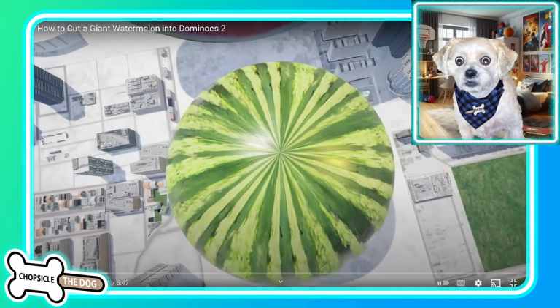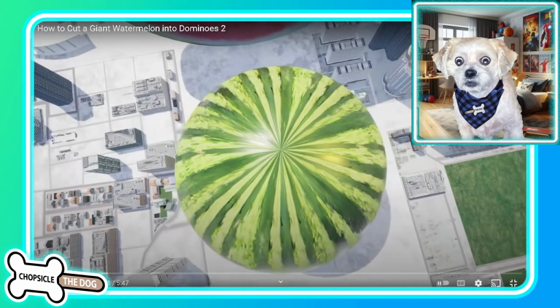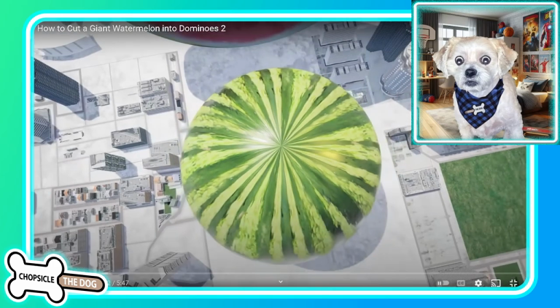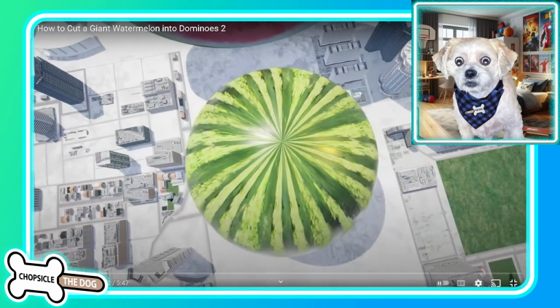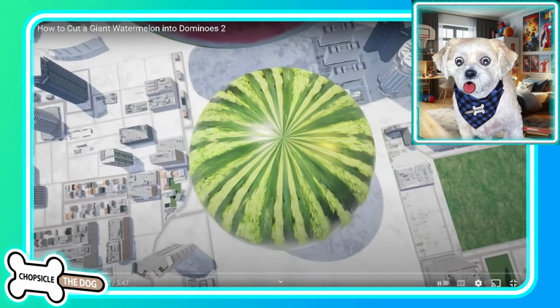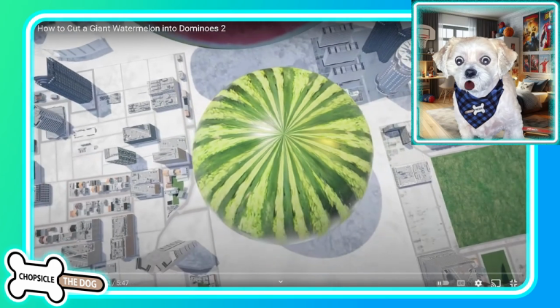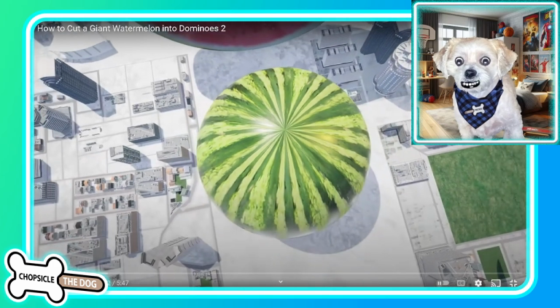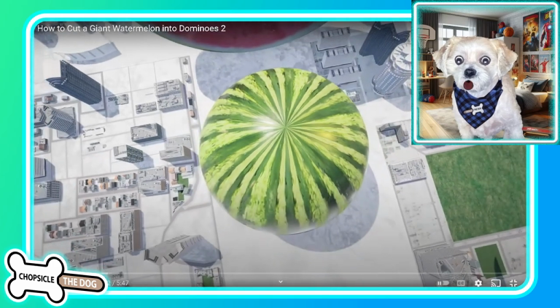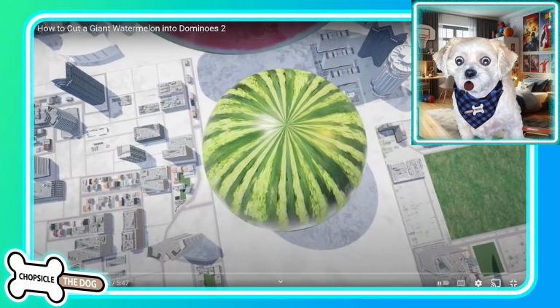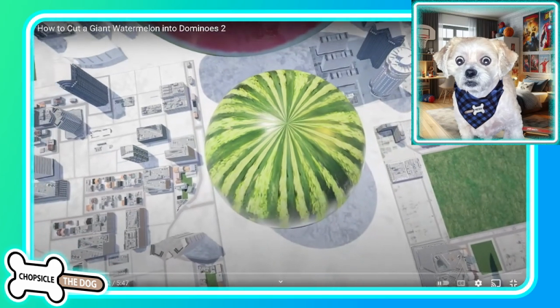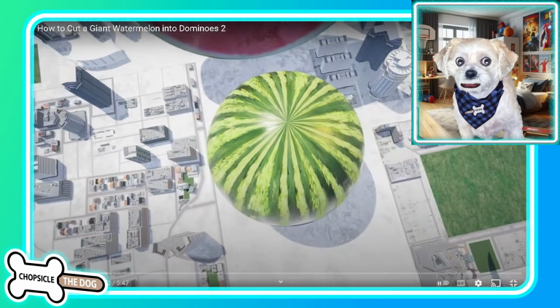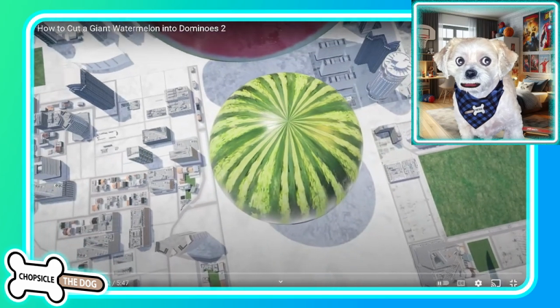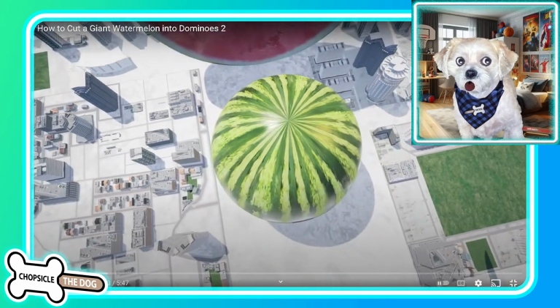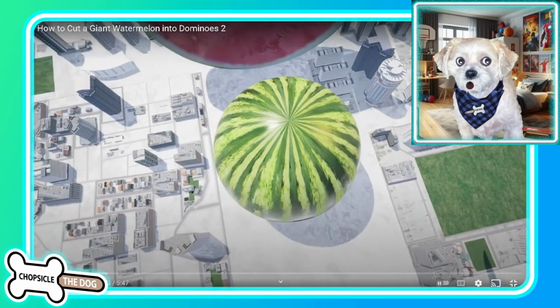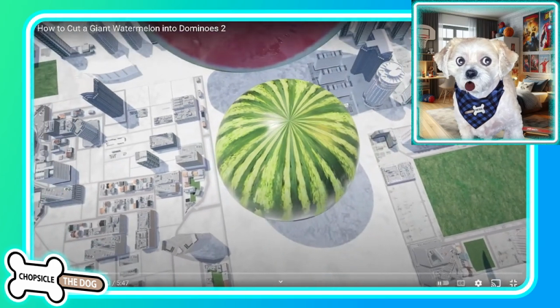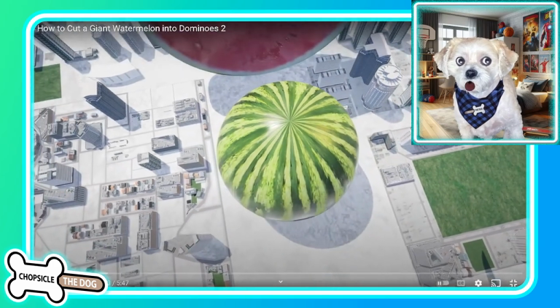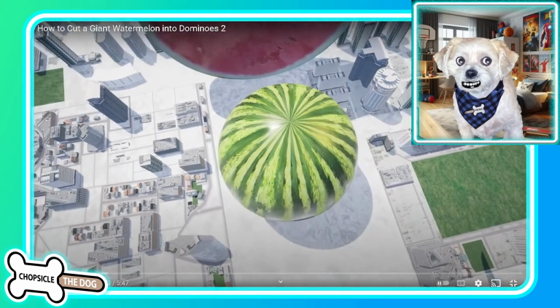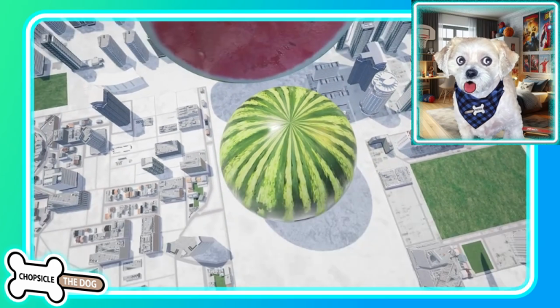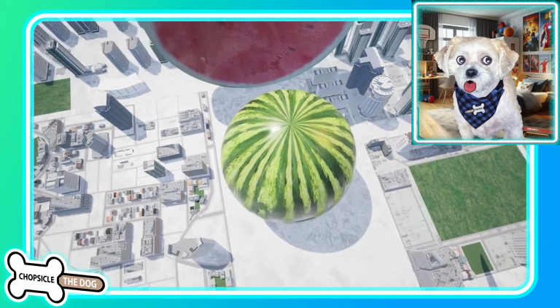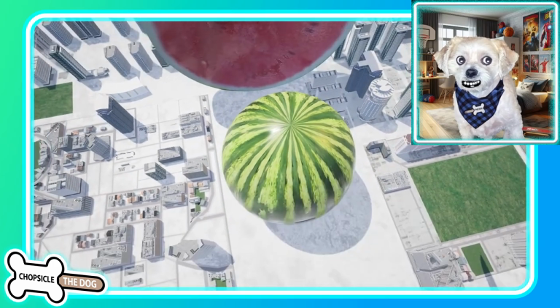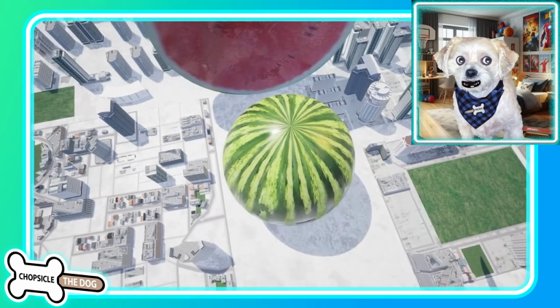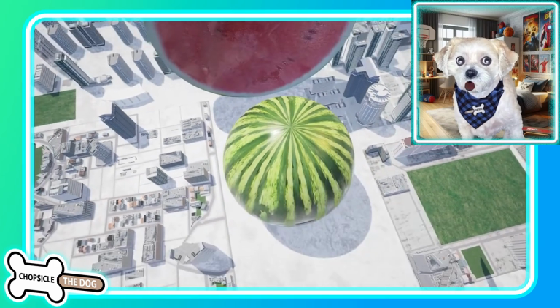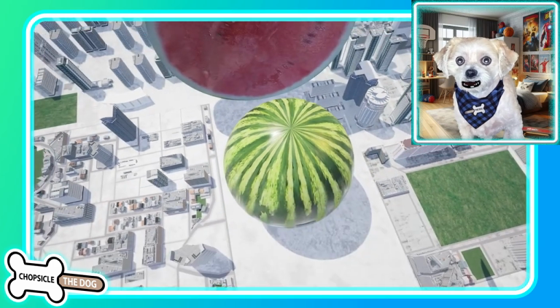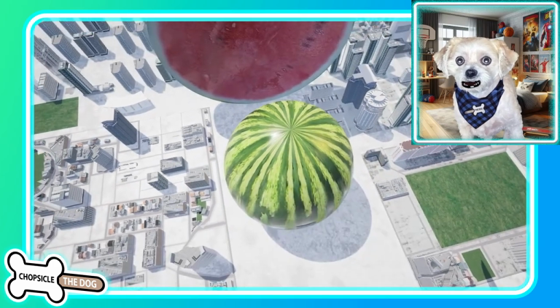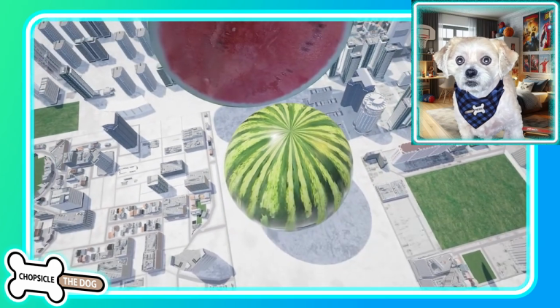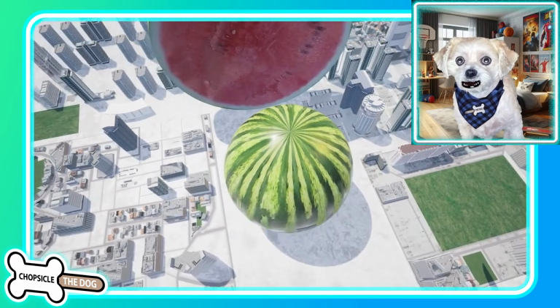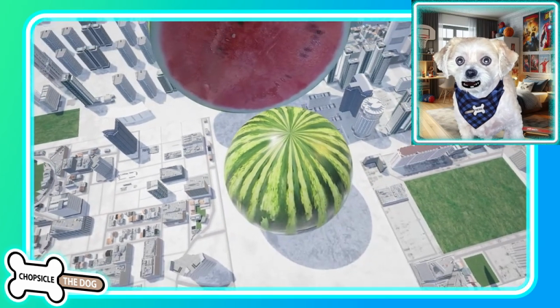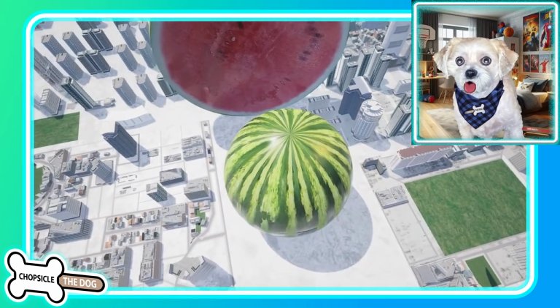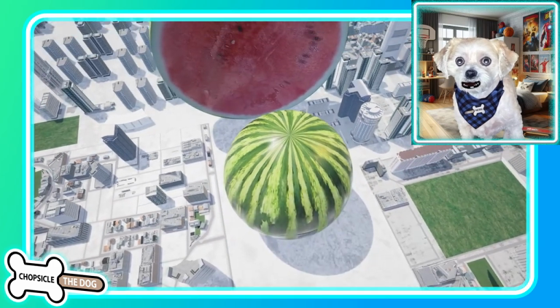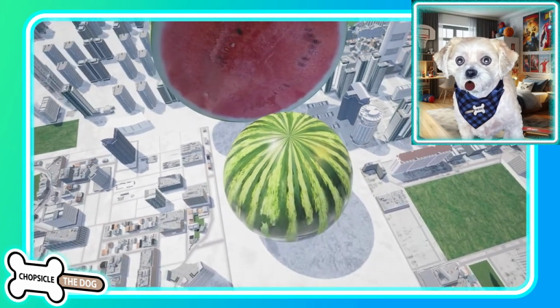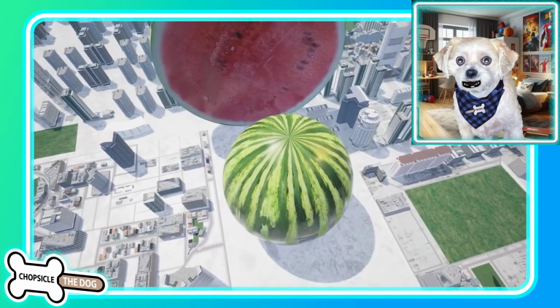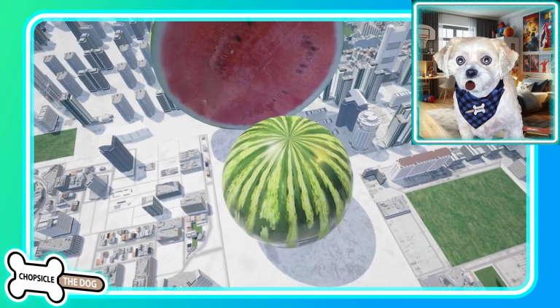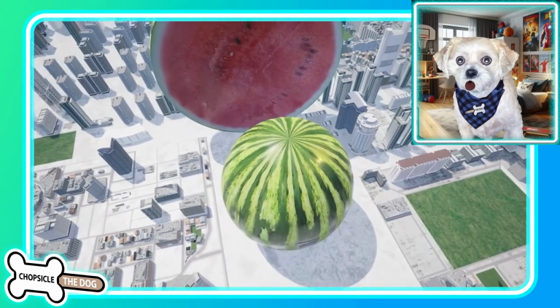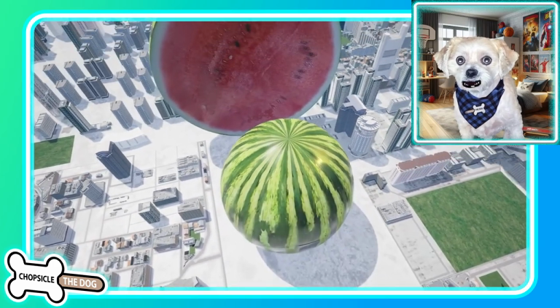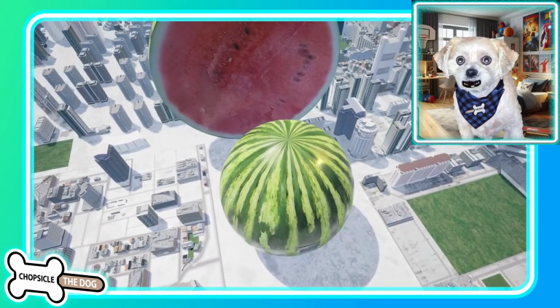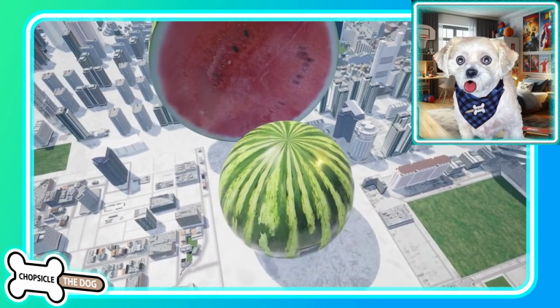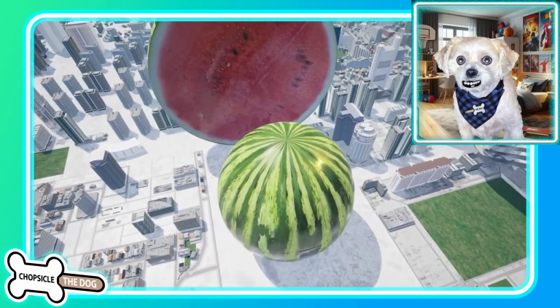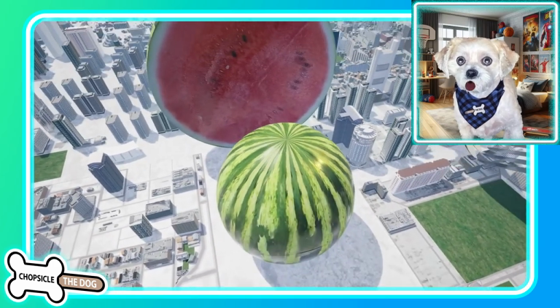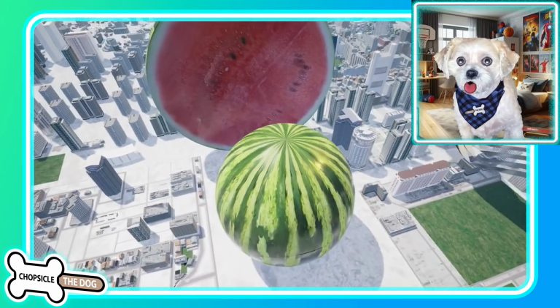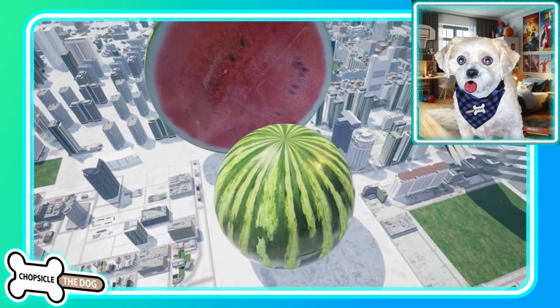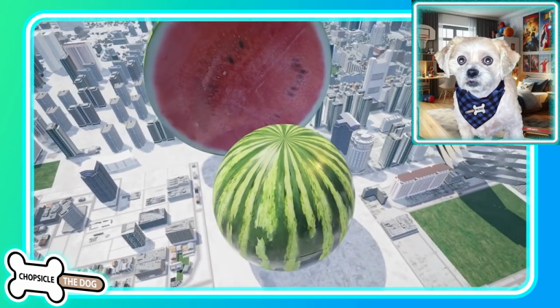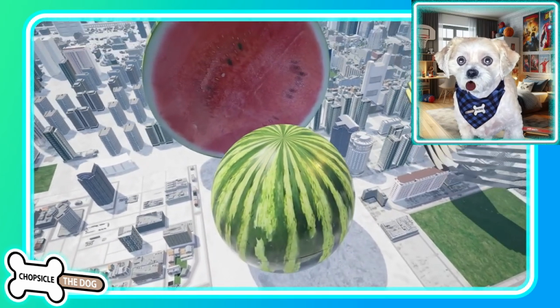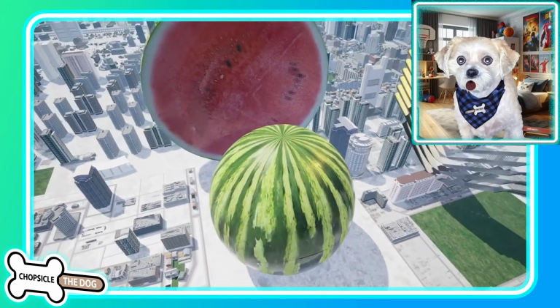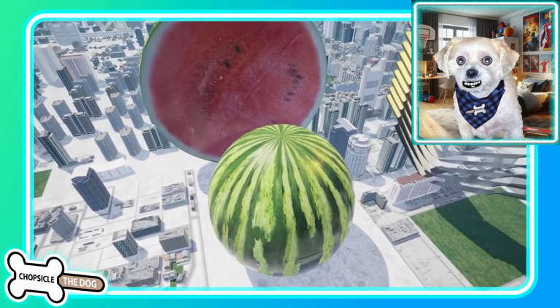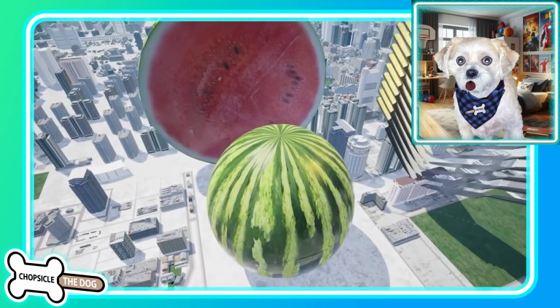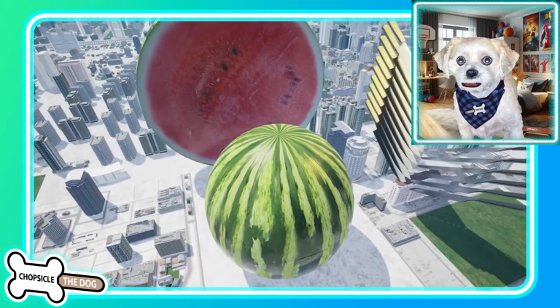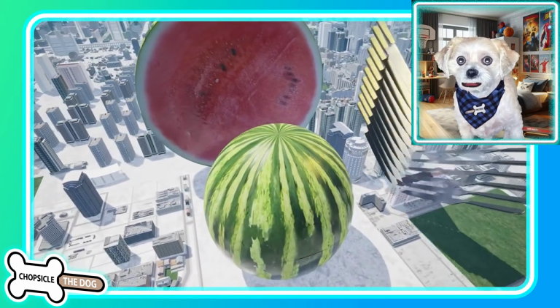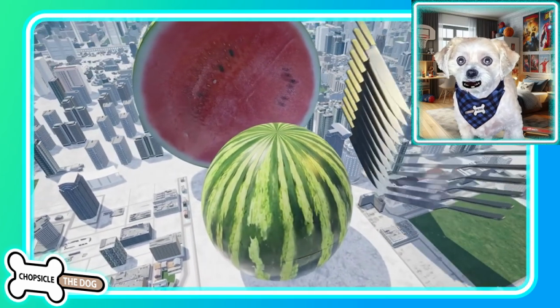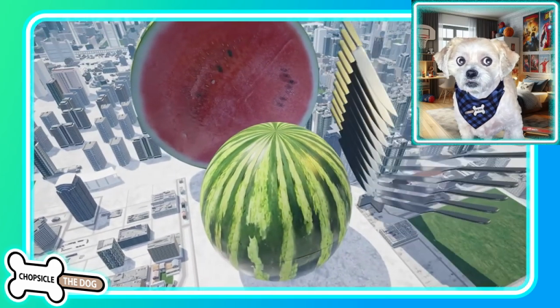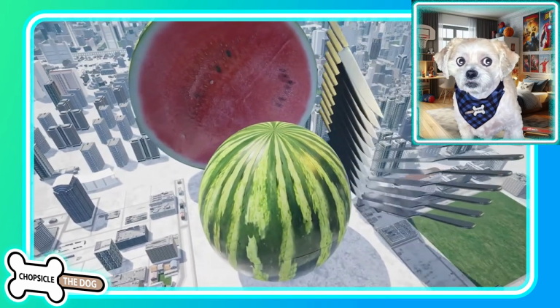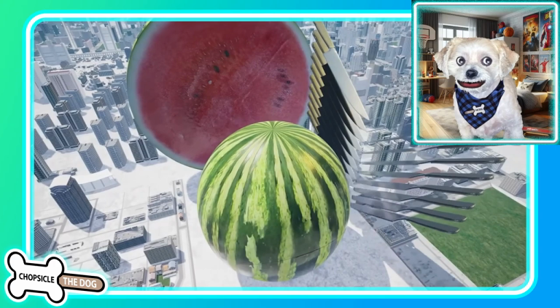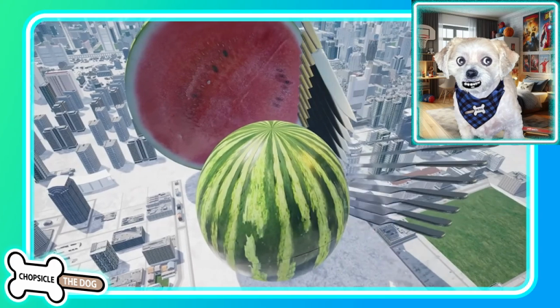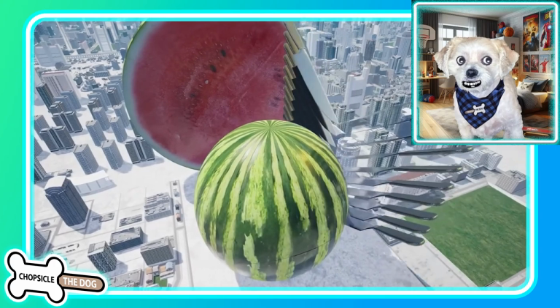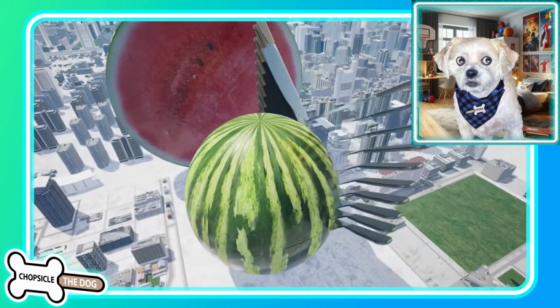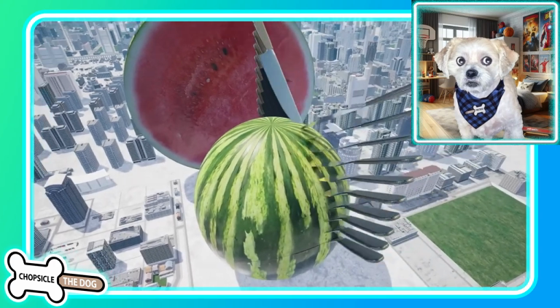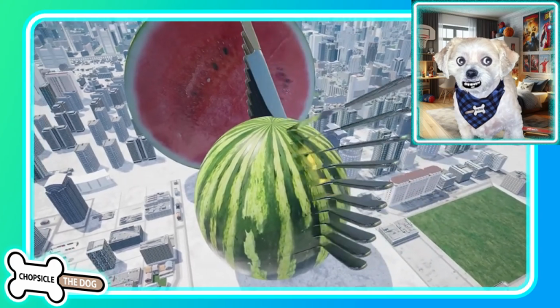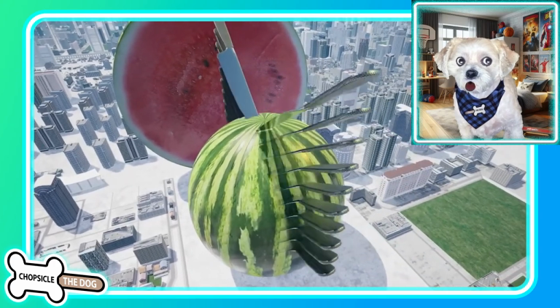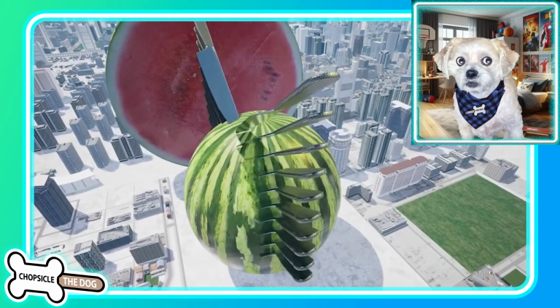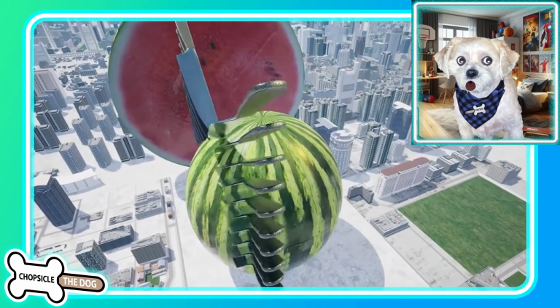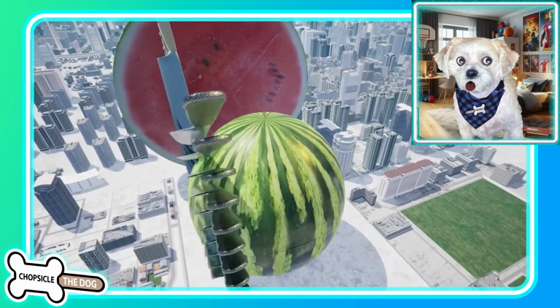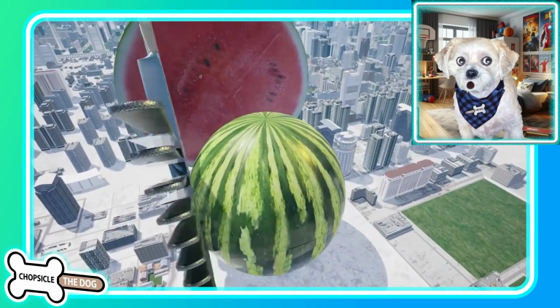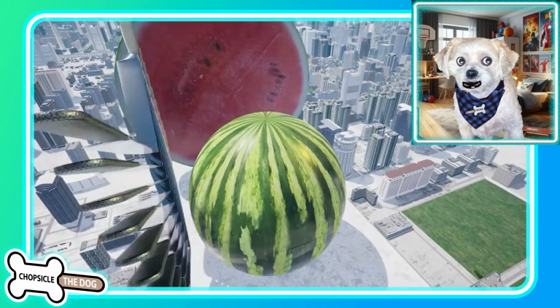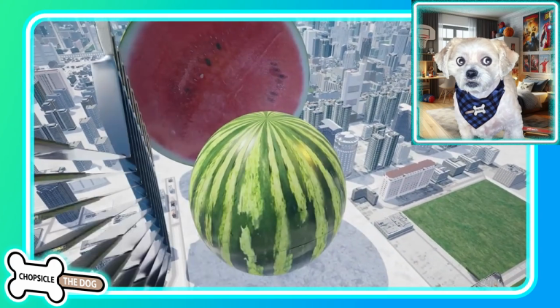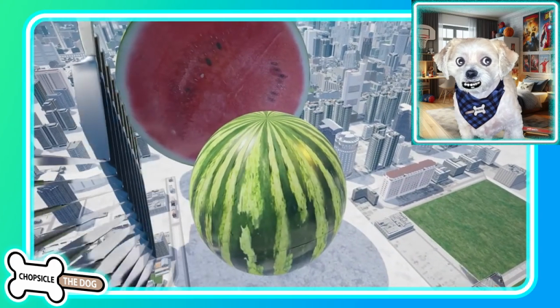I'm Chopsicle the Dog, and this is how to cut a giant watermelon into dominoes too.